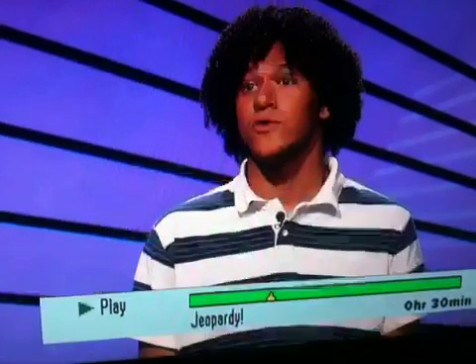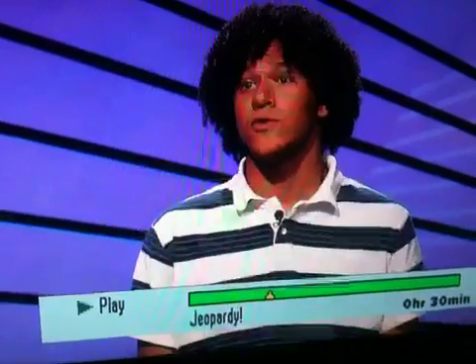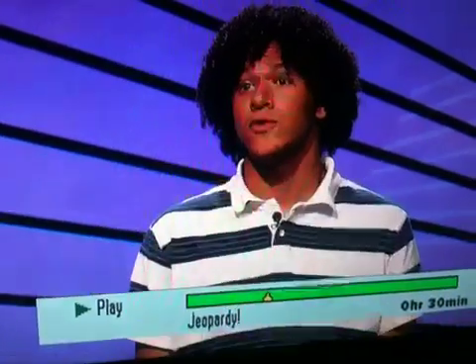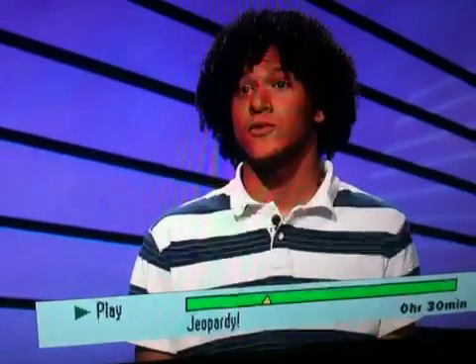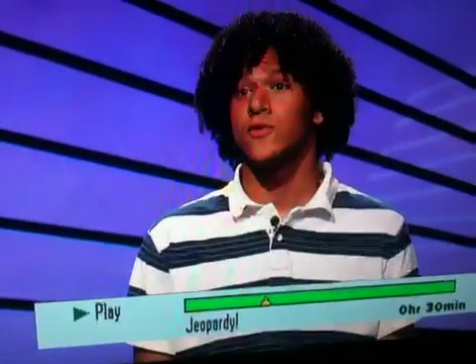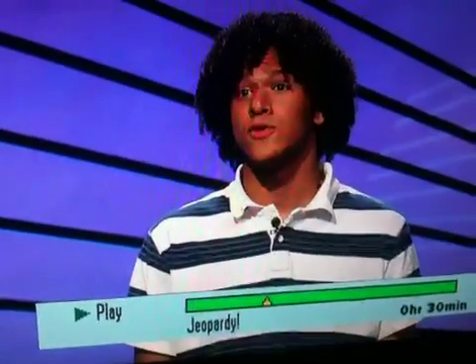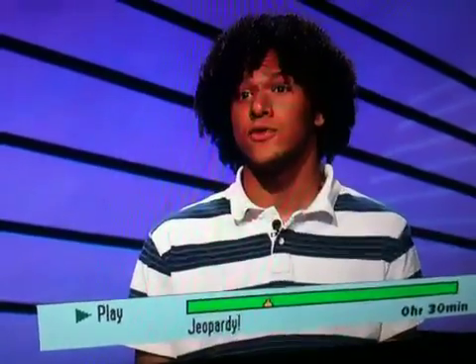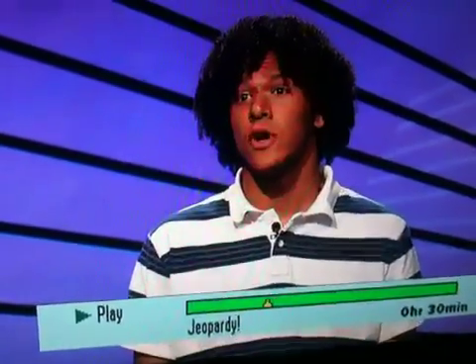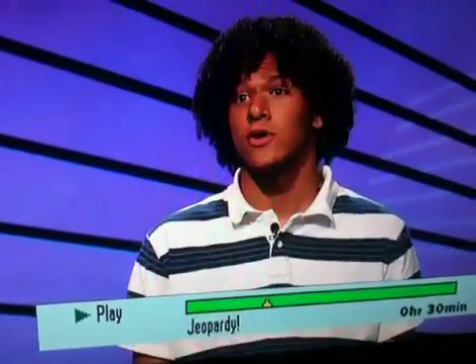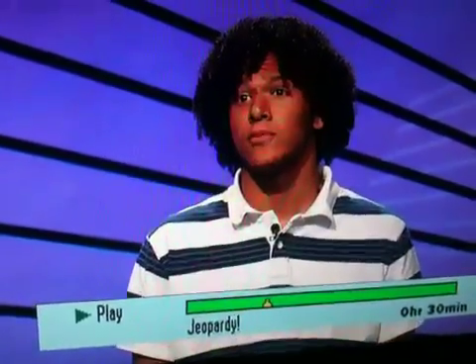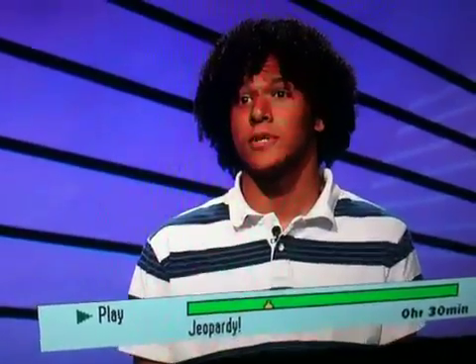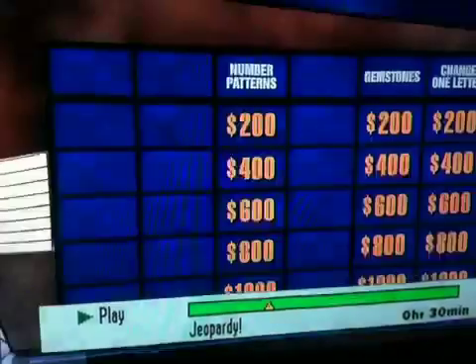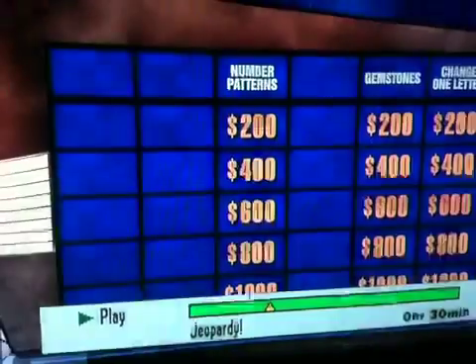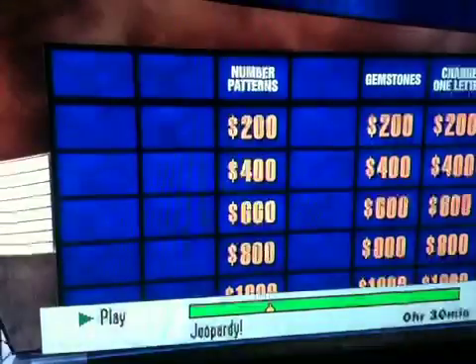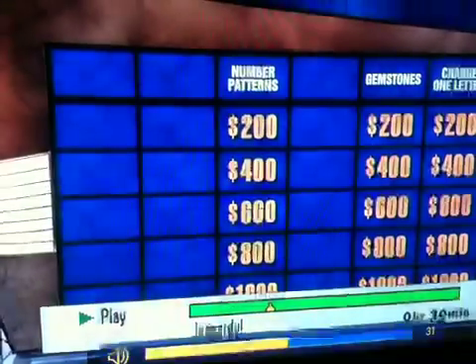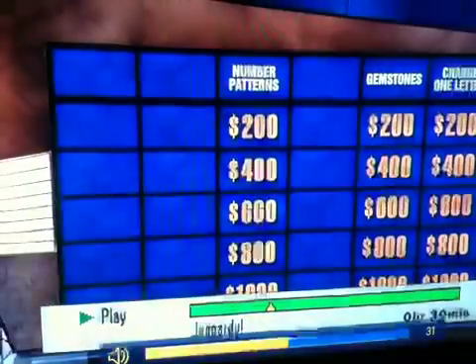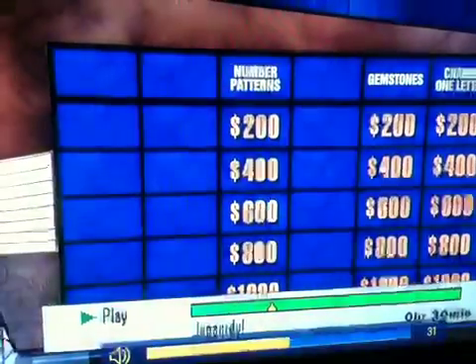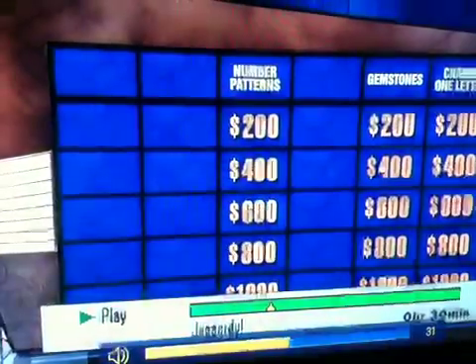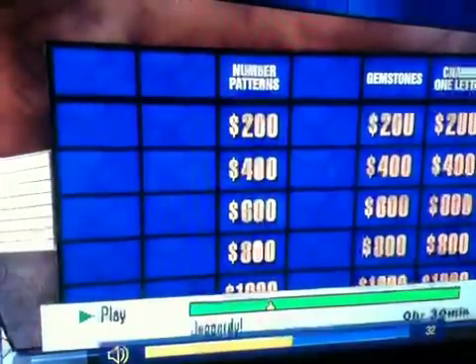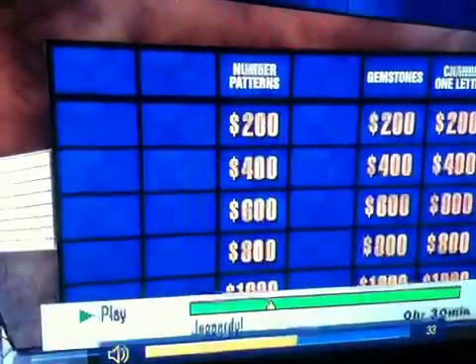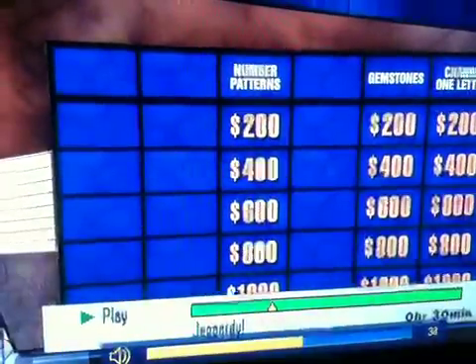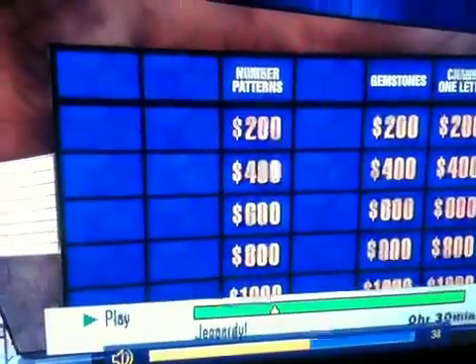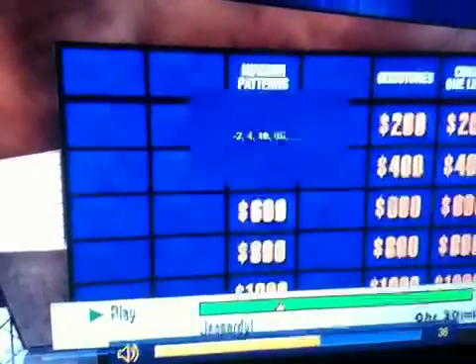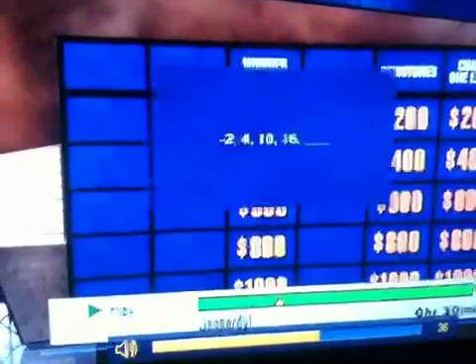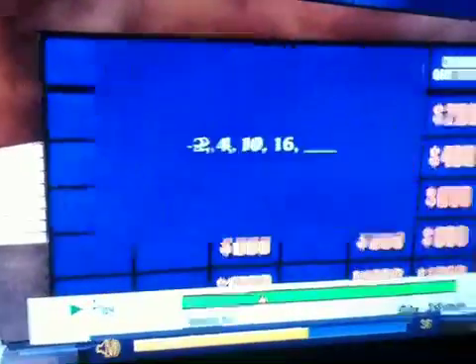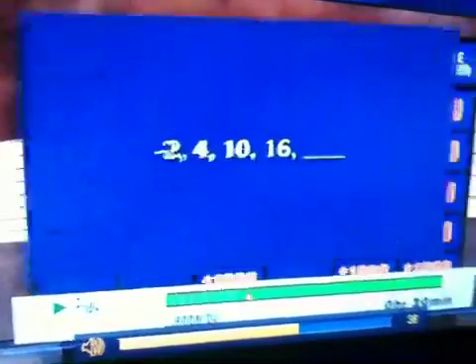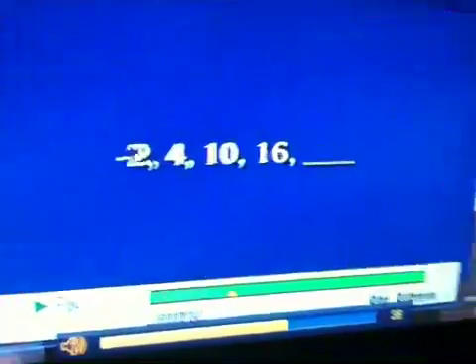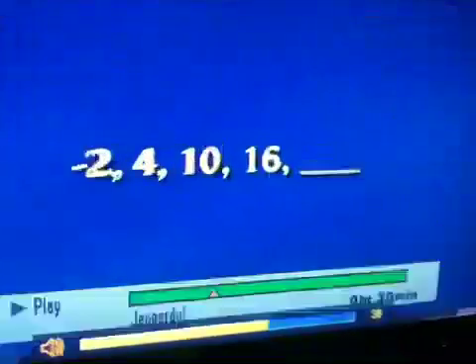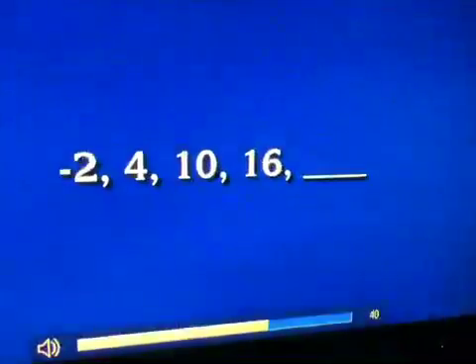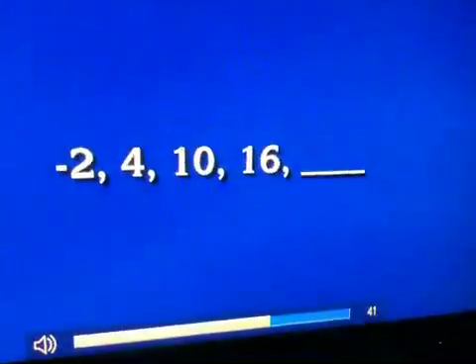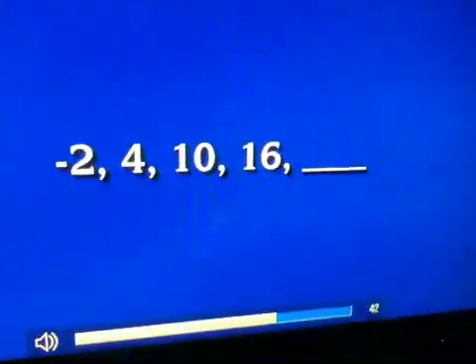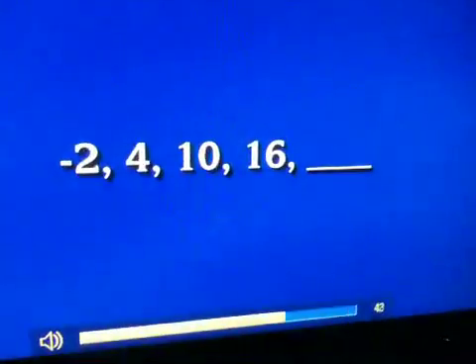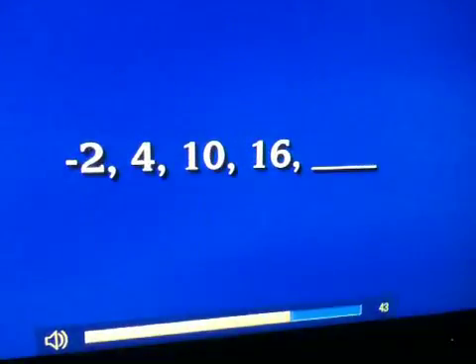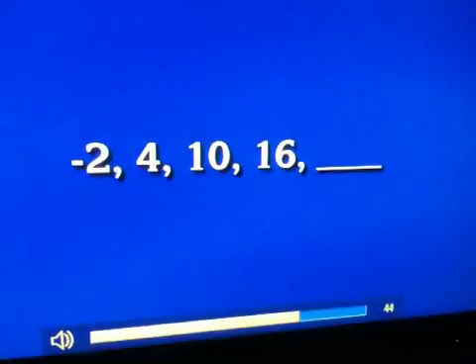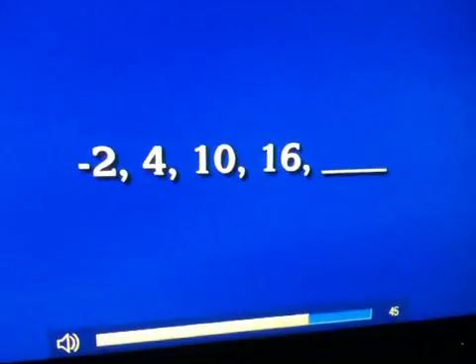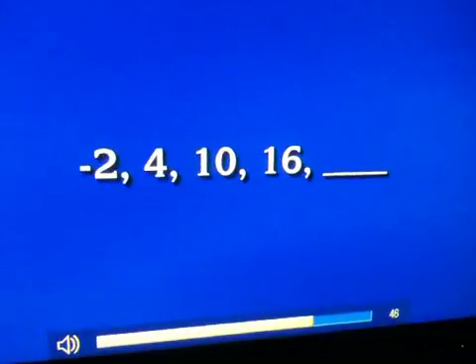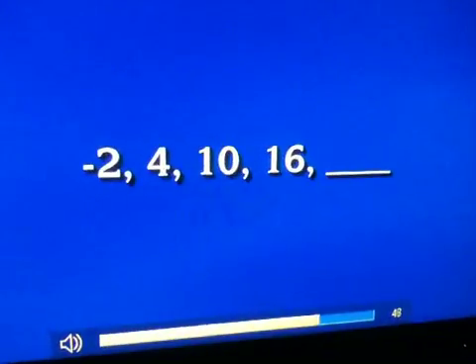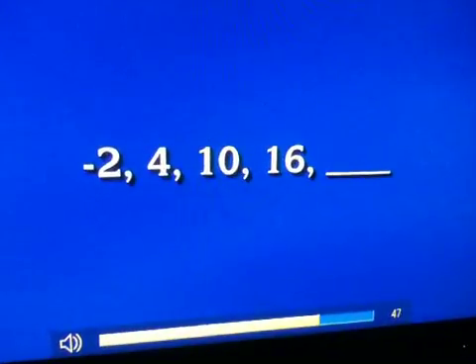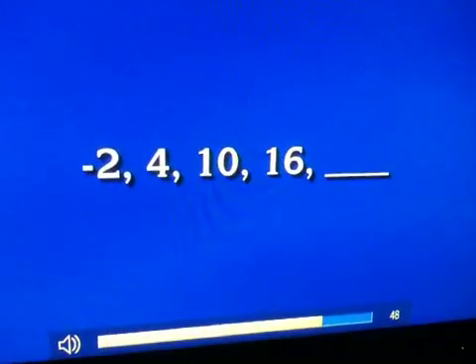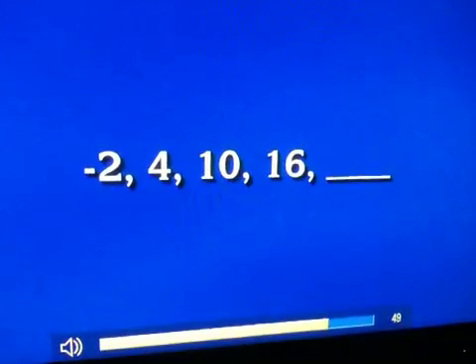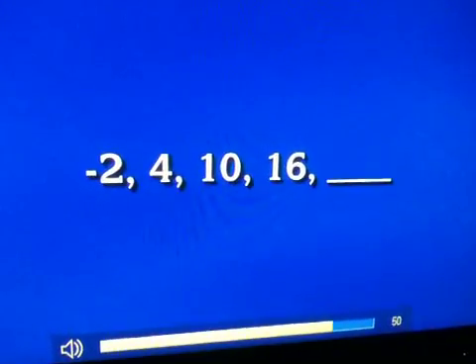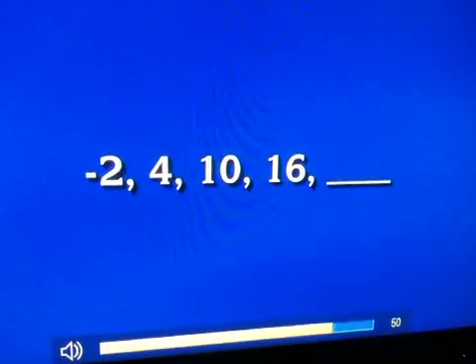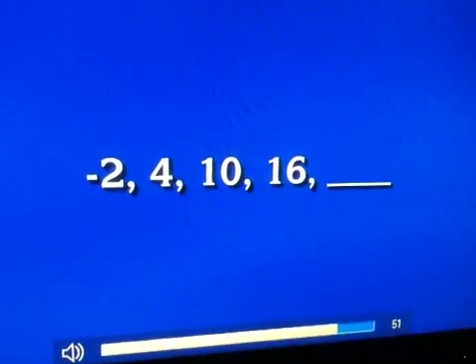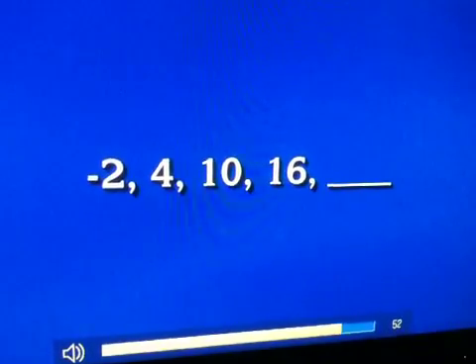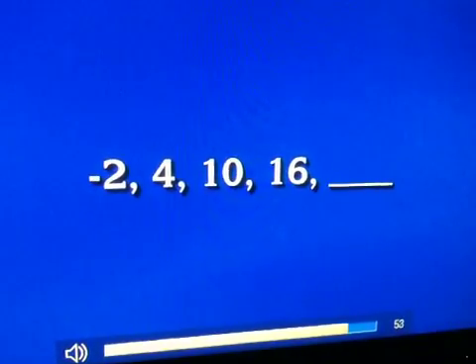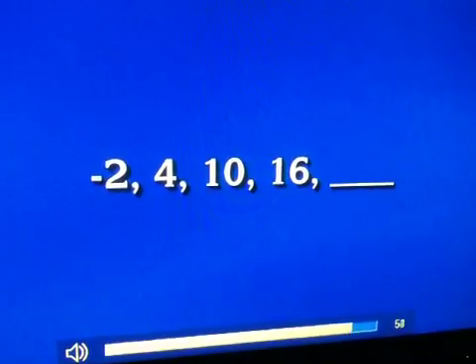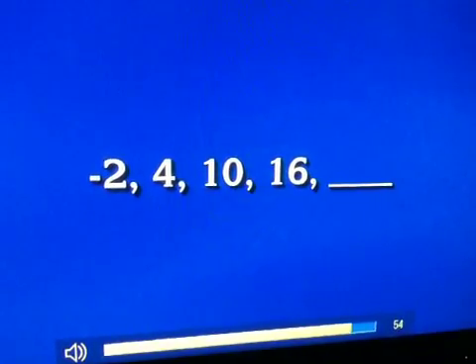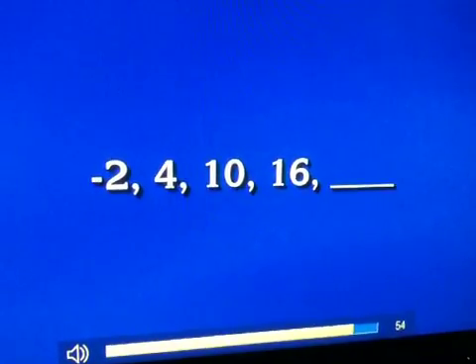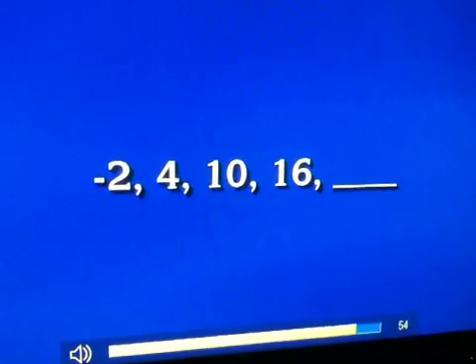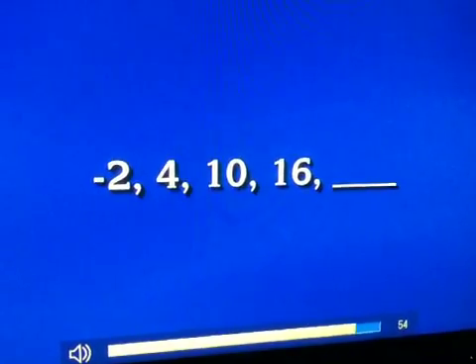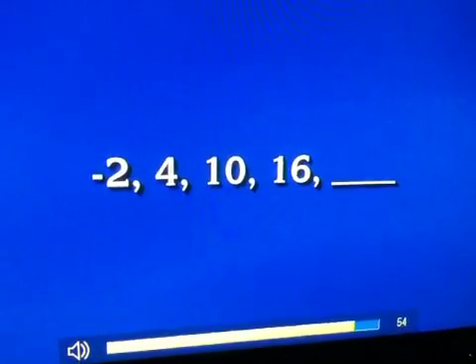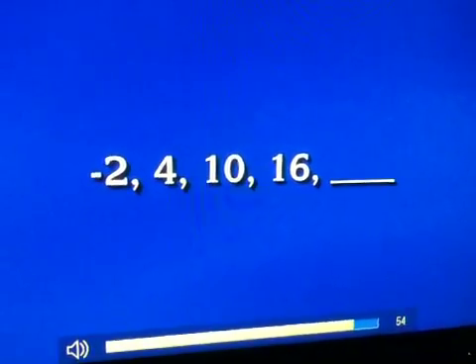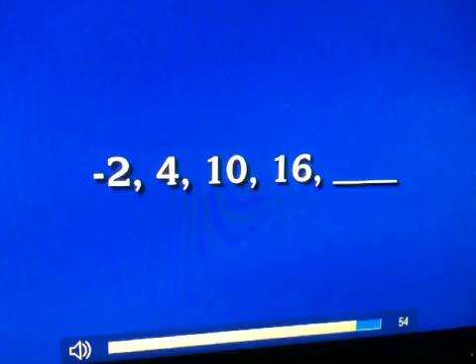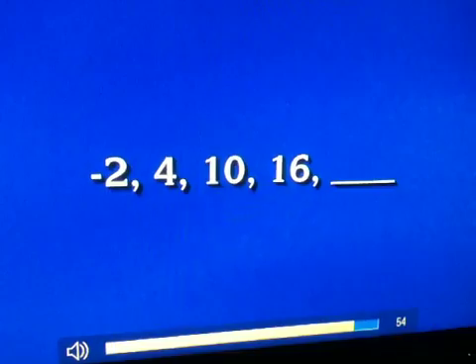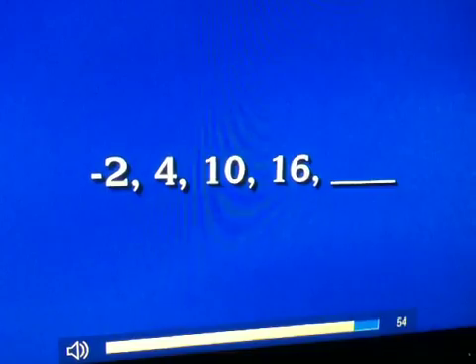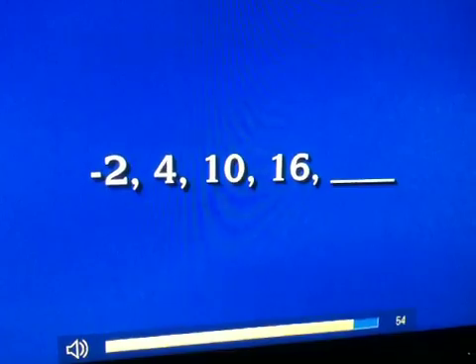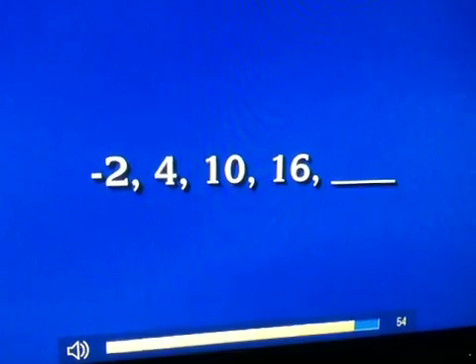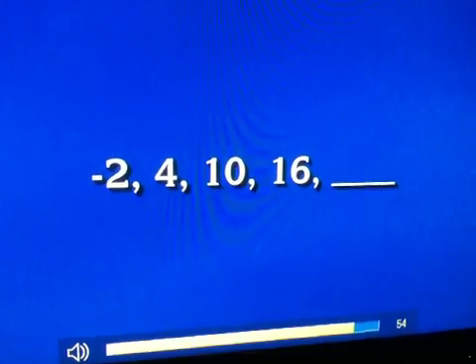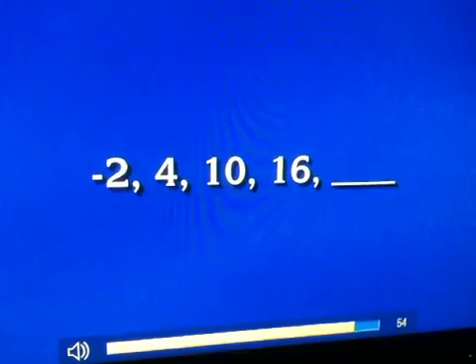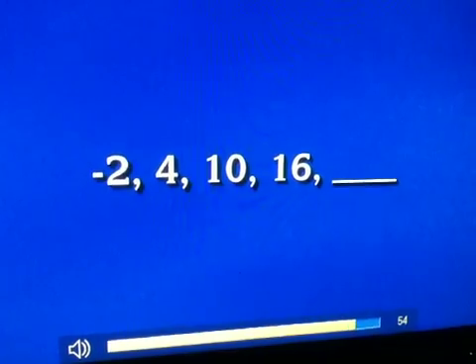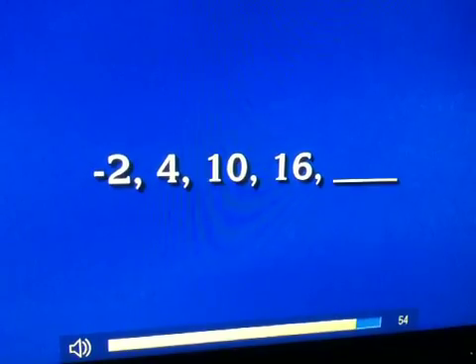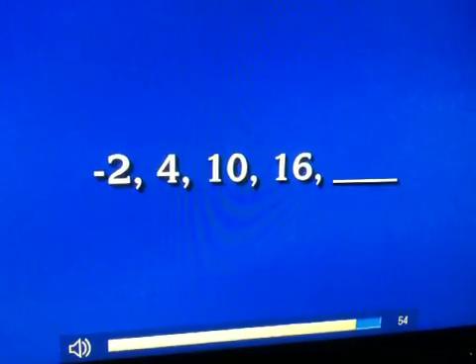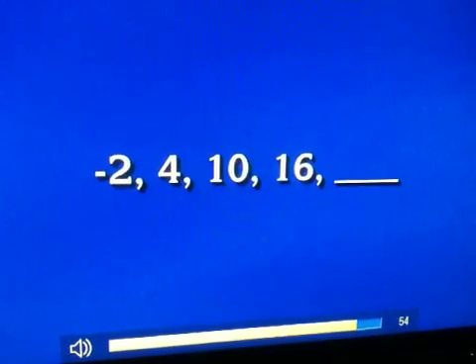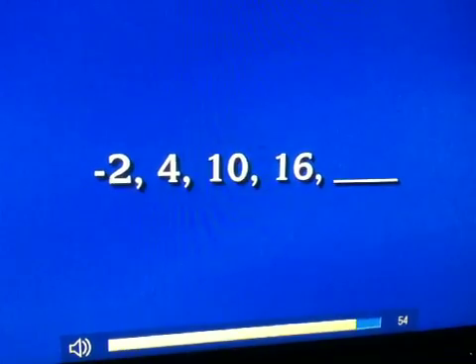It's for 200, please. All right. Minus 2, 4, 10, 16.